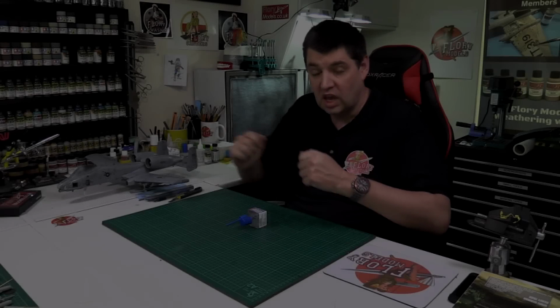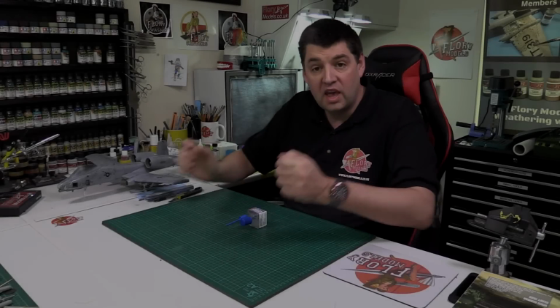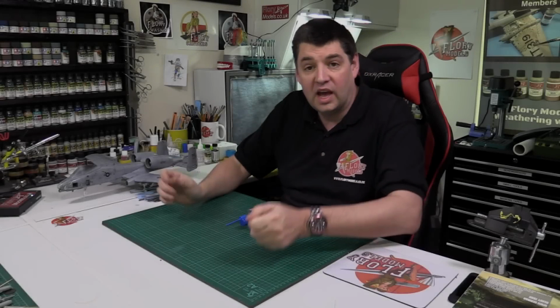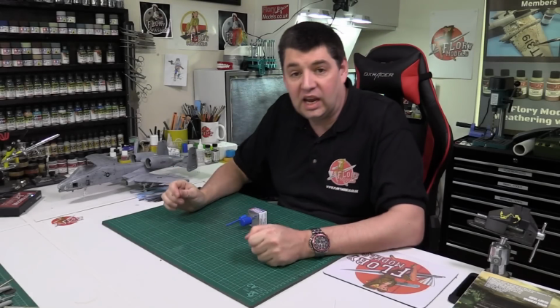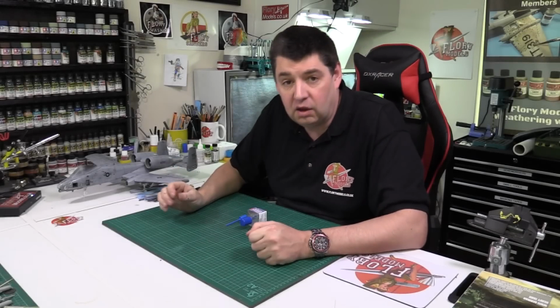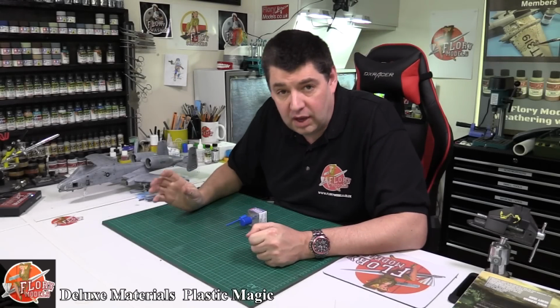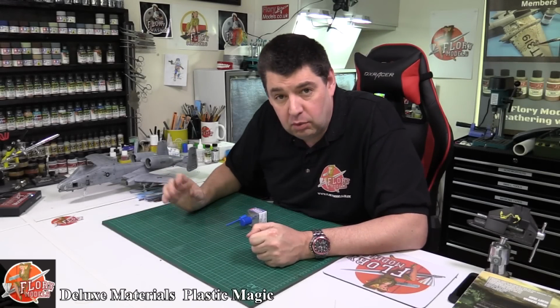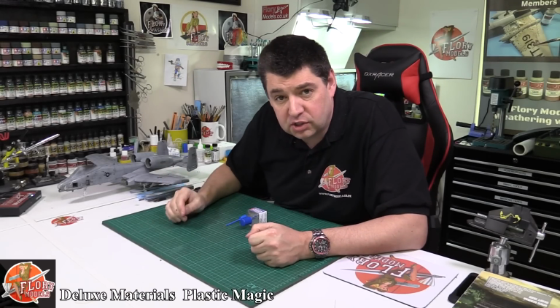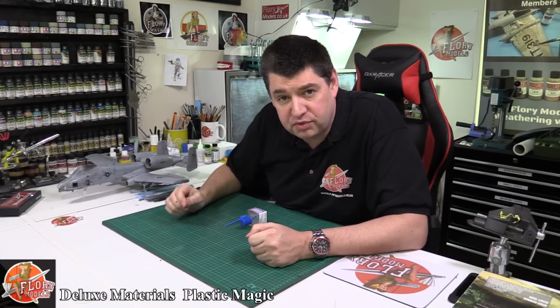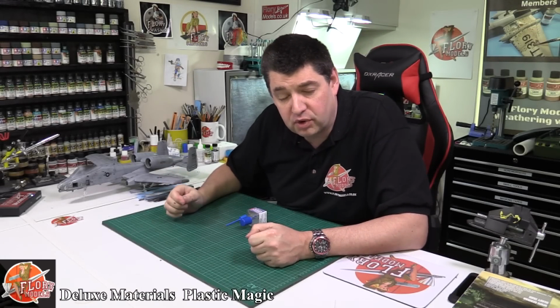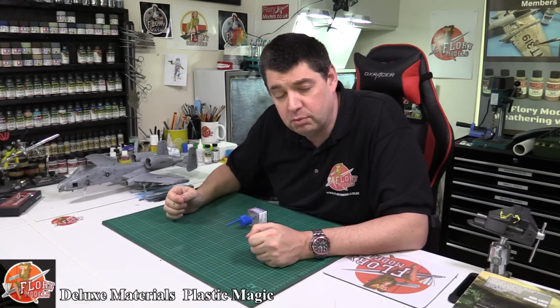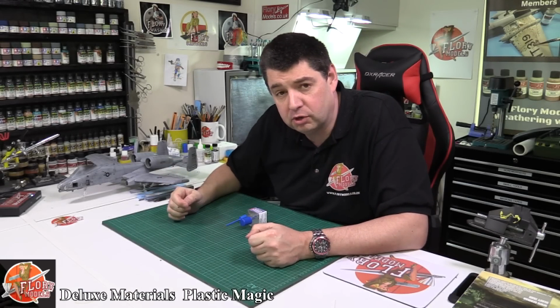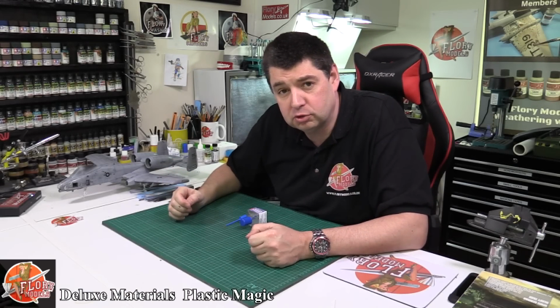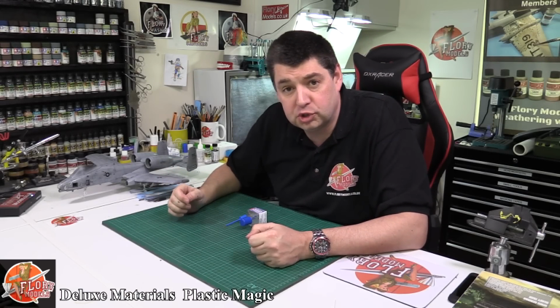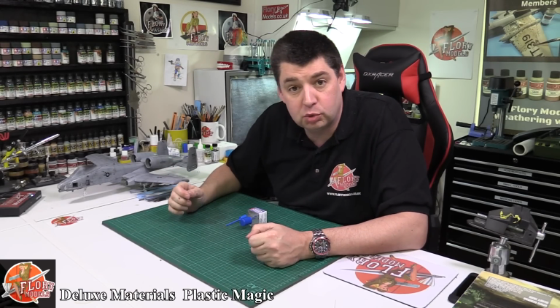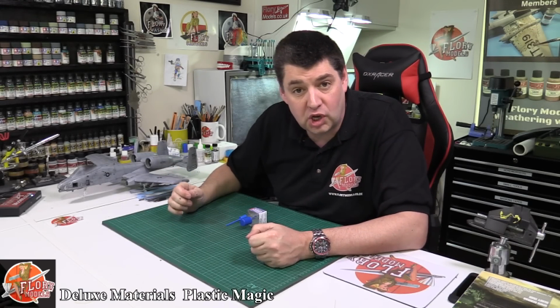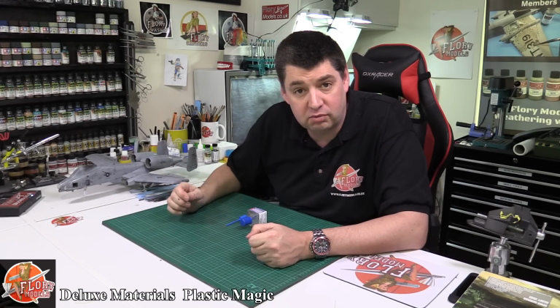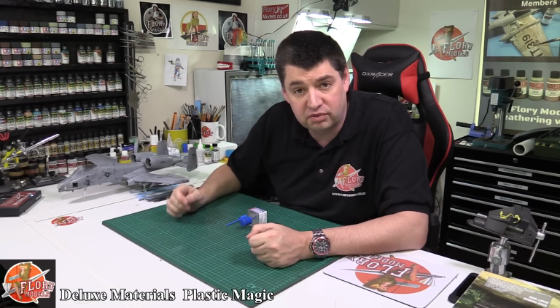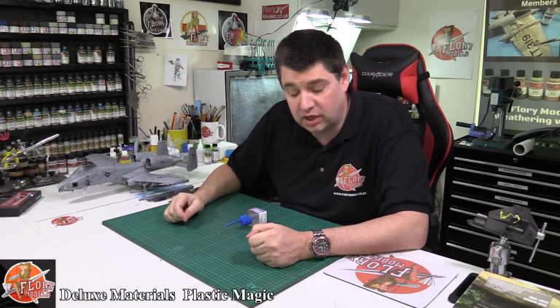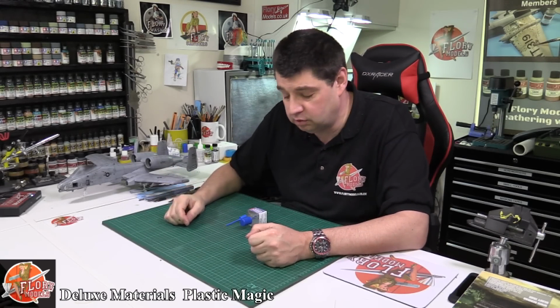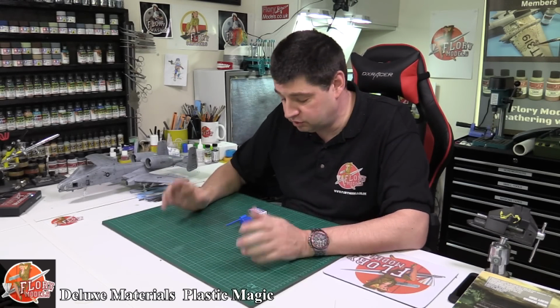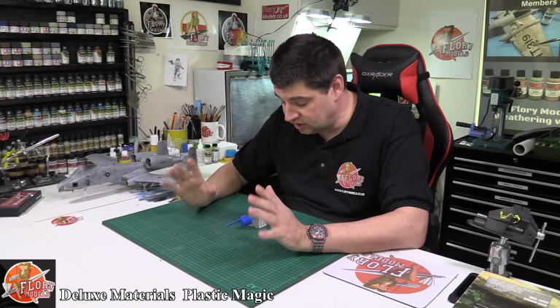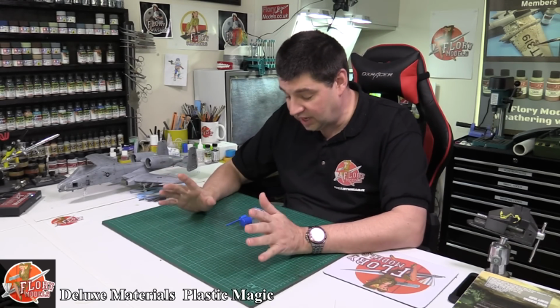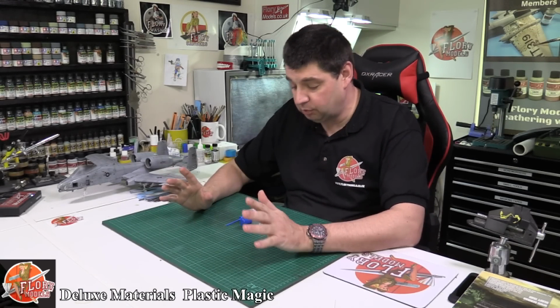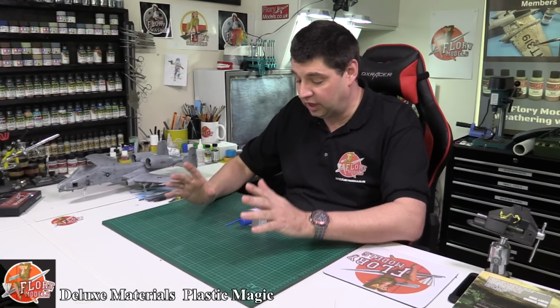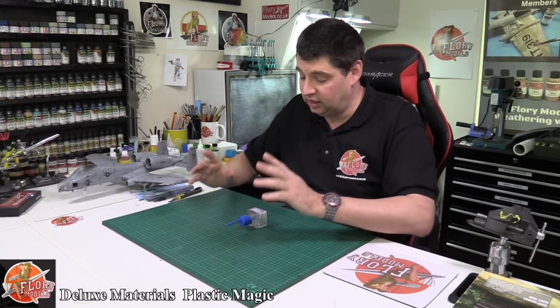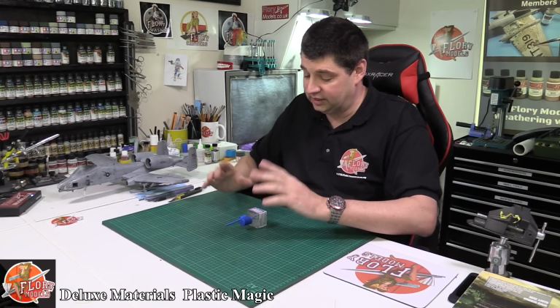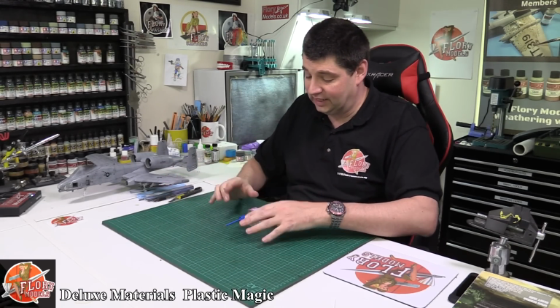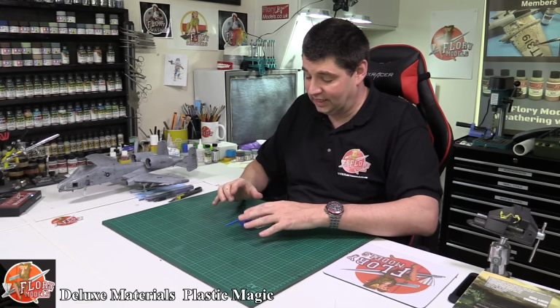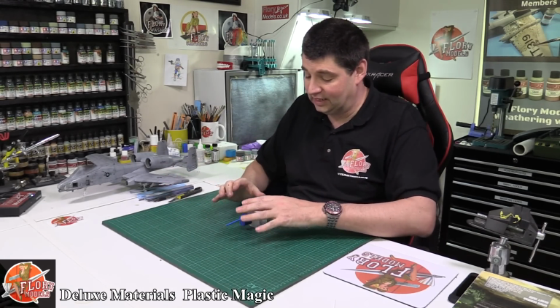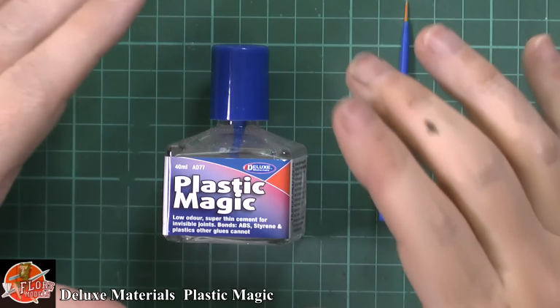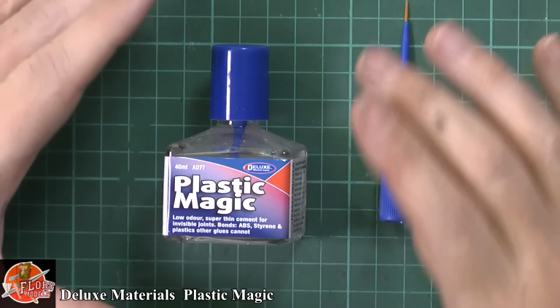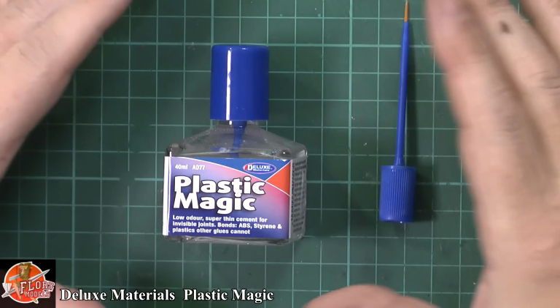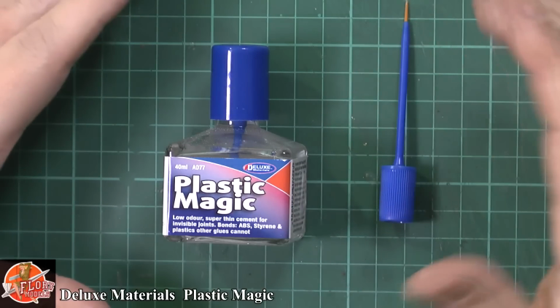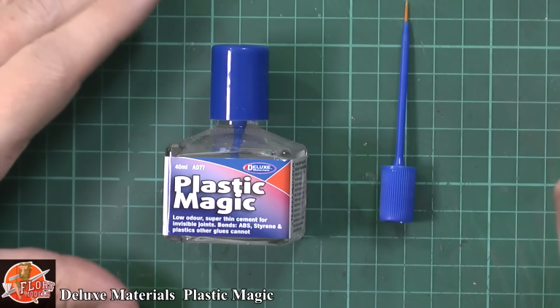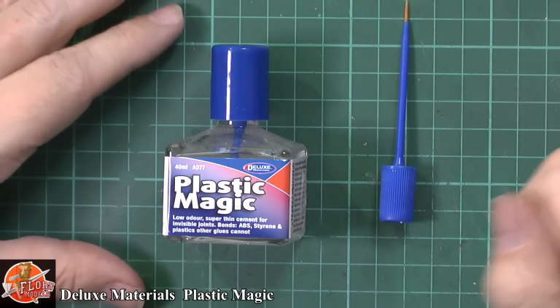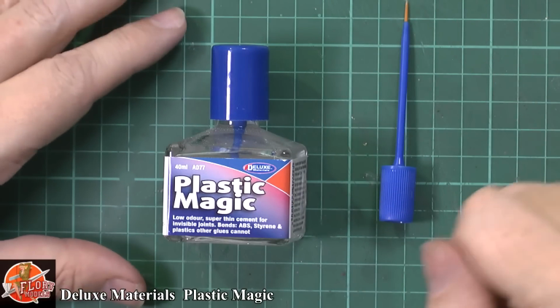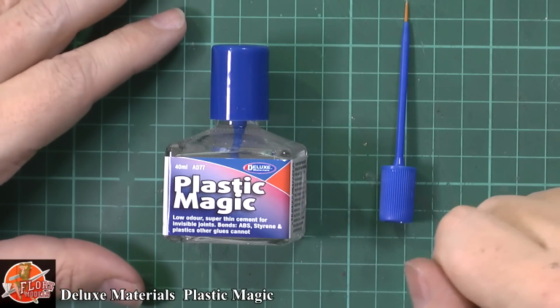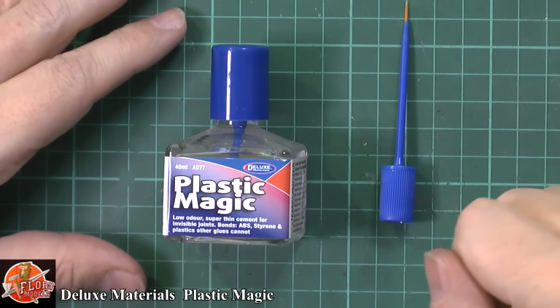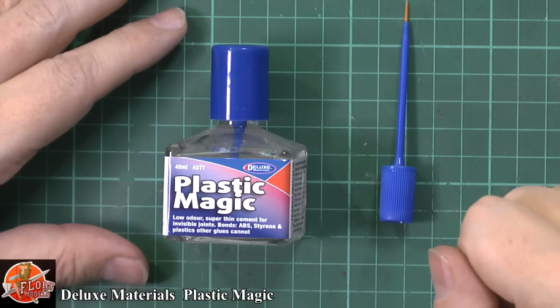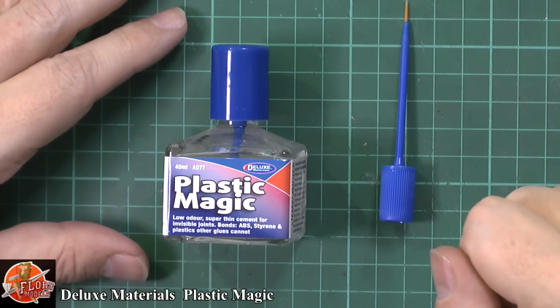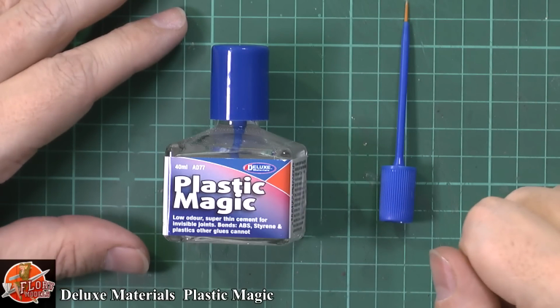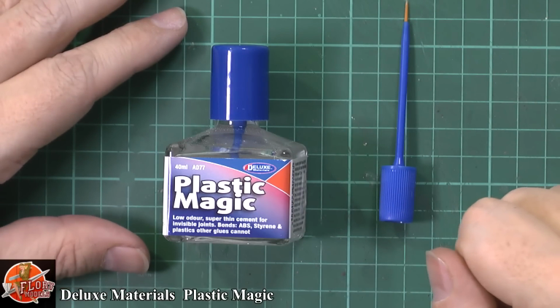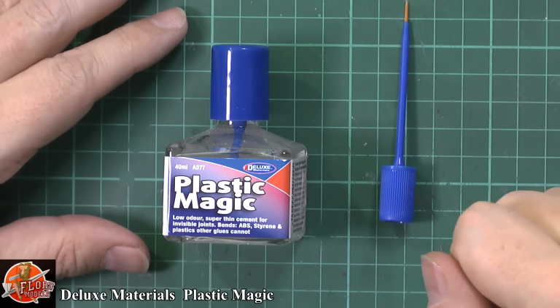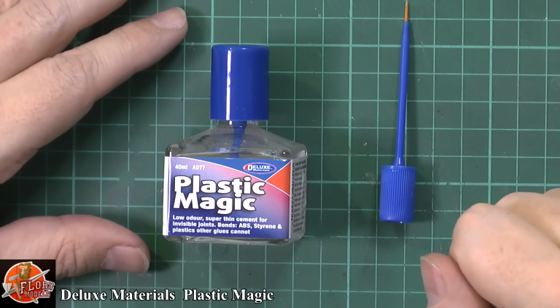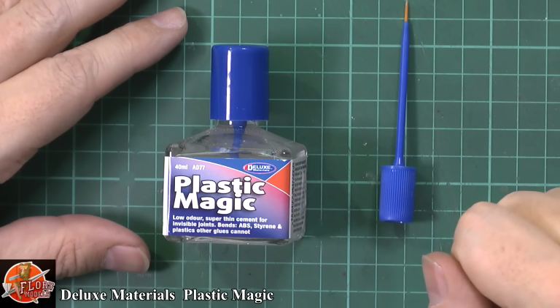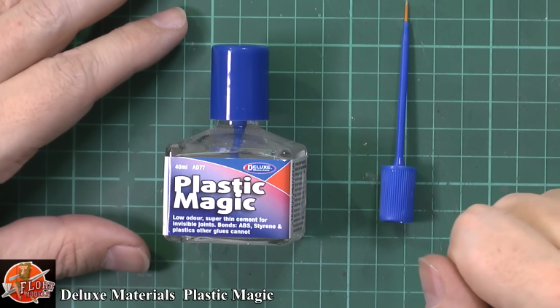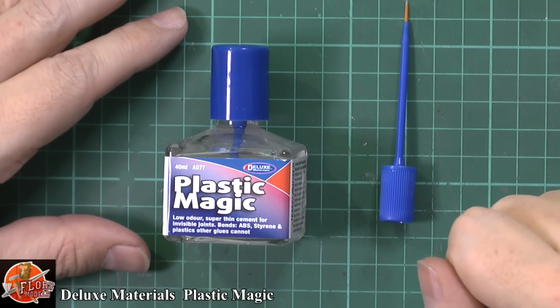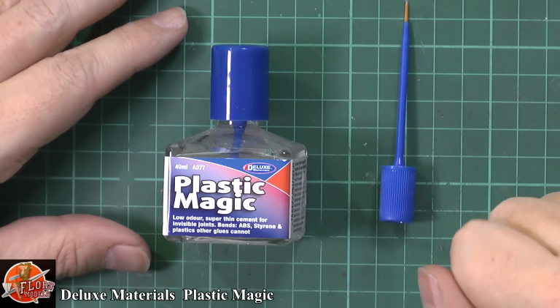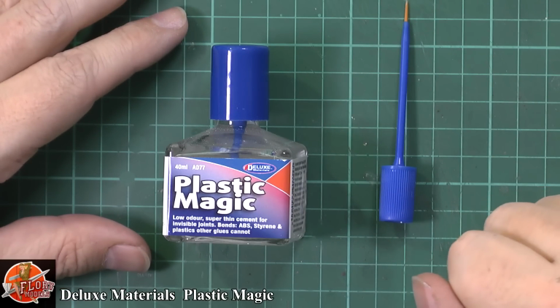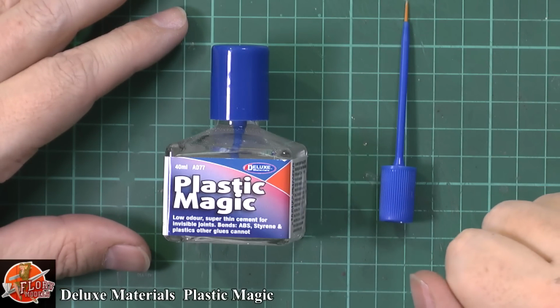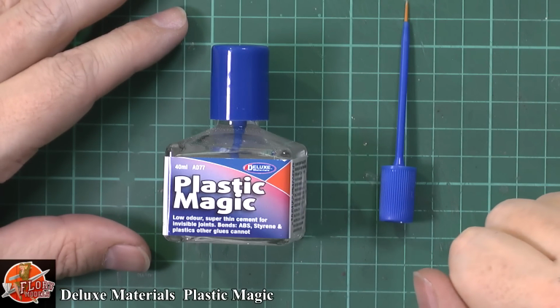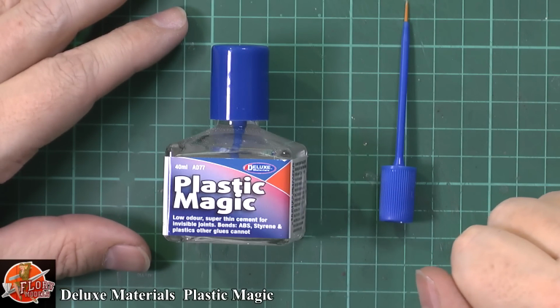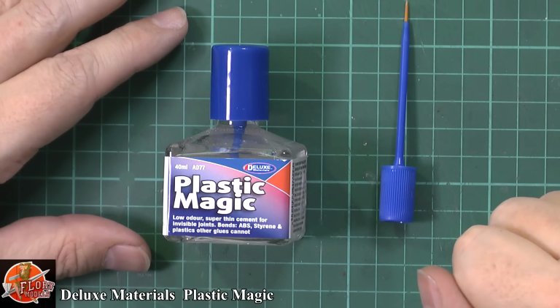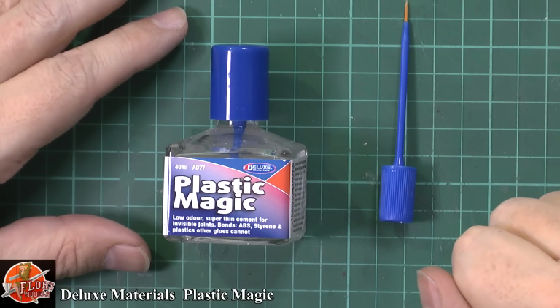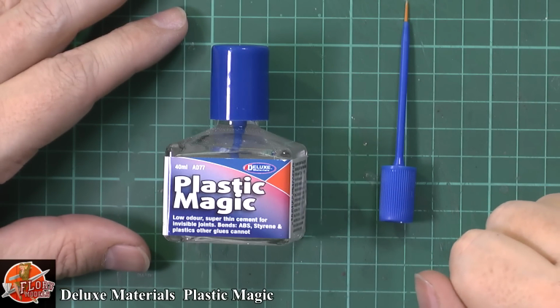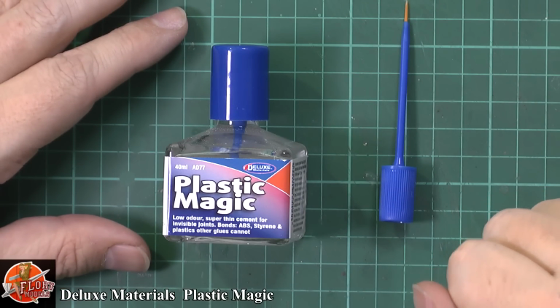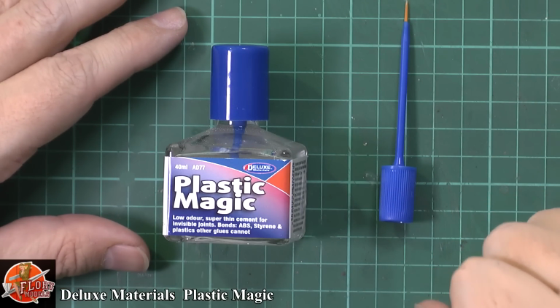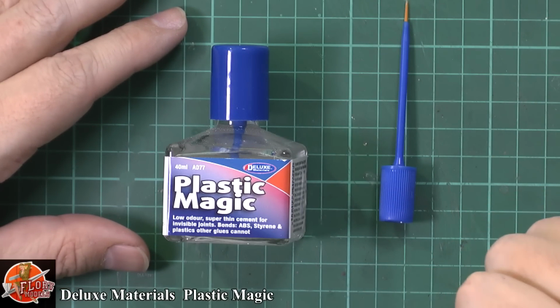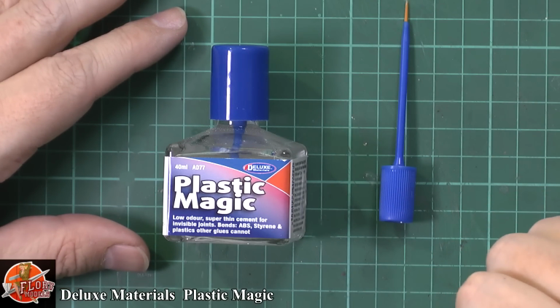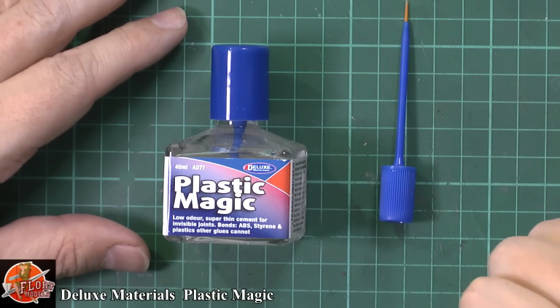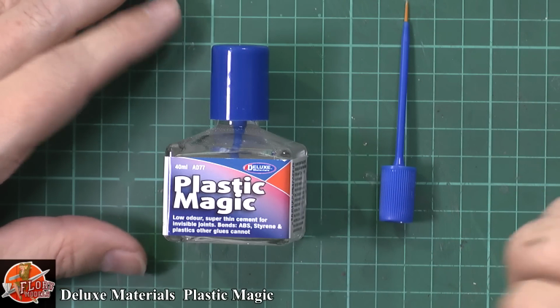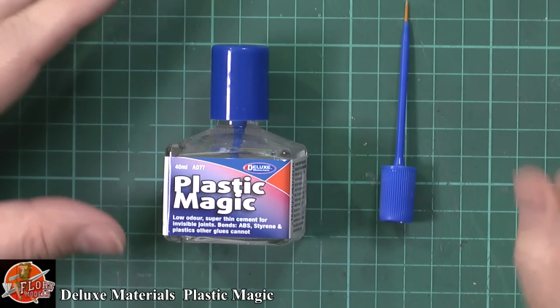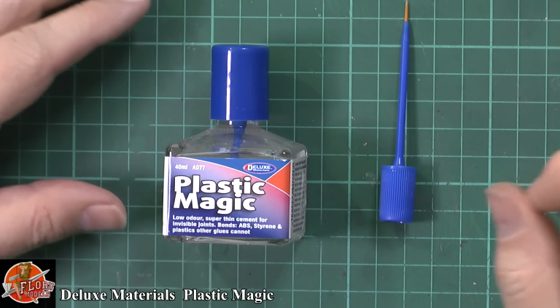Hello and welcome to Freud Models Tool Time Review. Today we are looking at this — Deluxe Materials Plastic Magic.